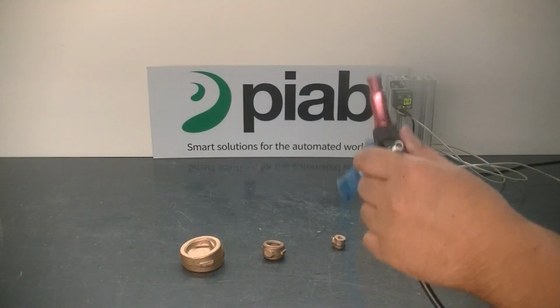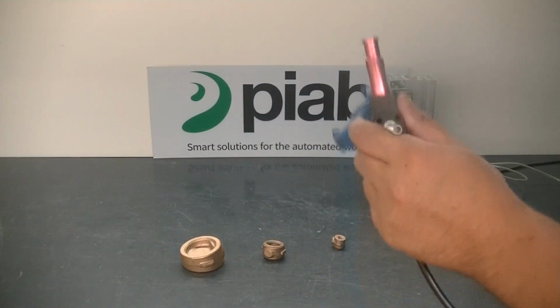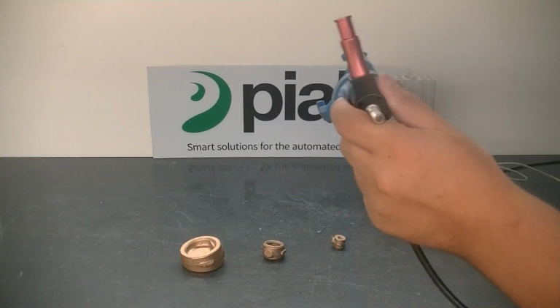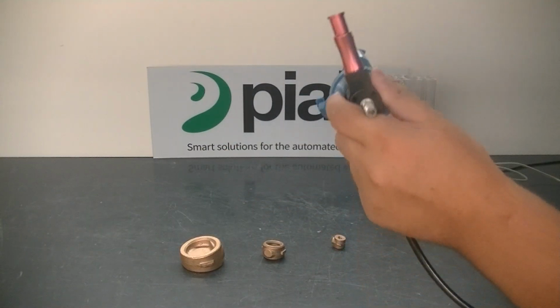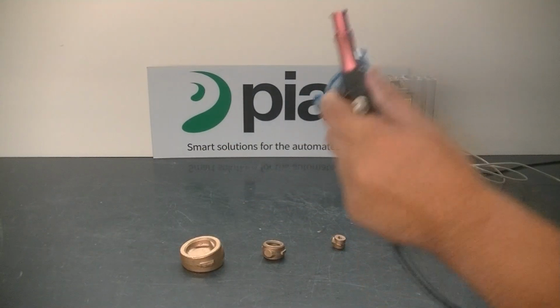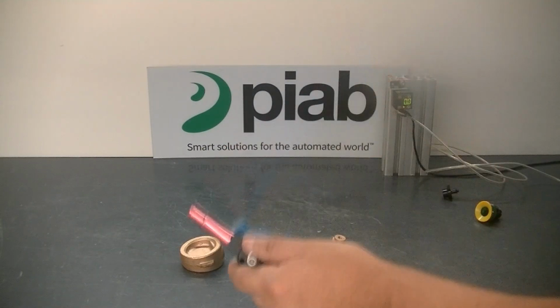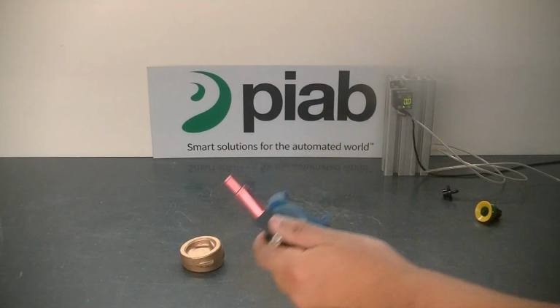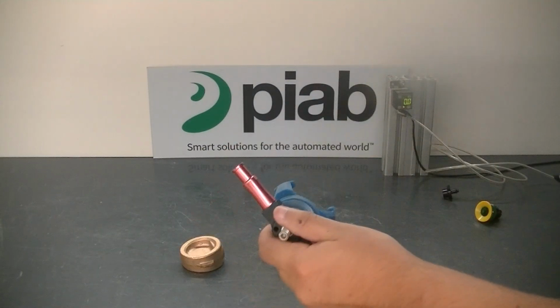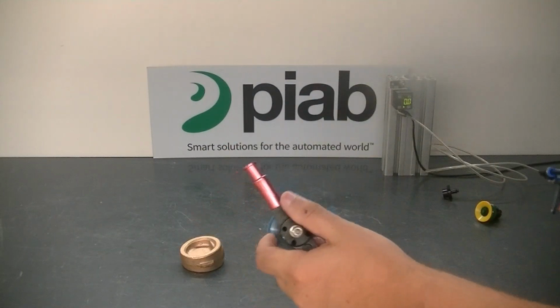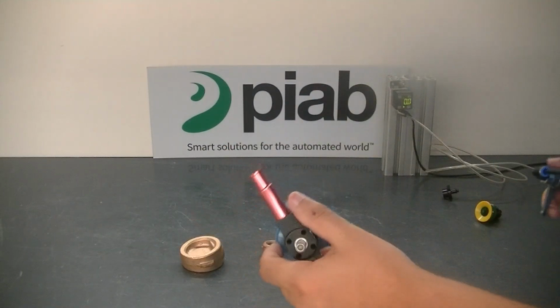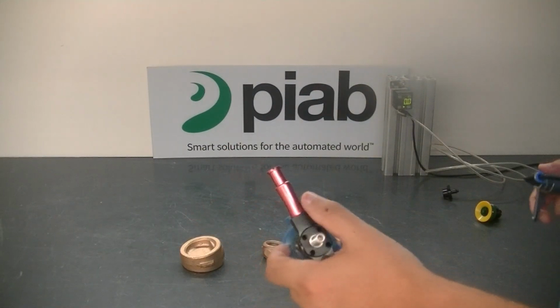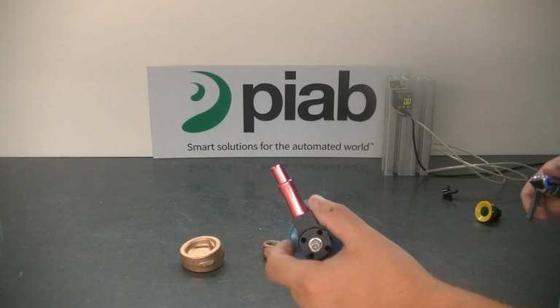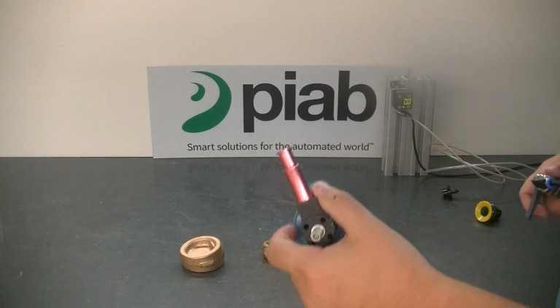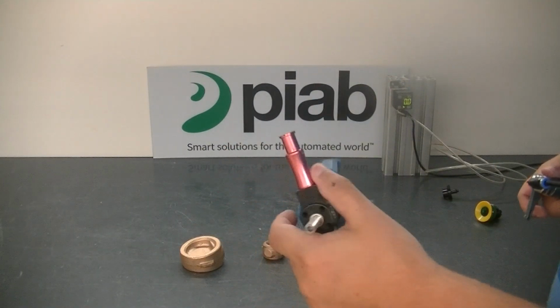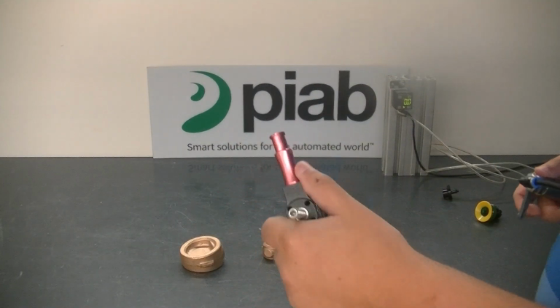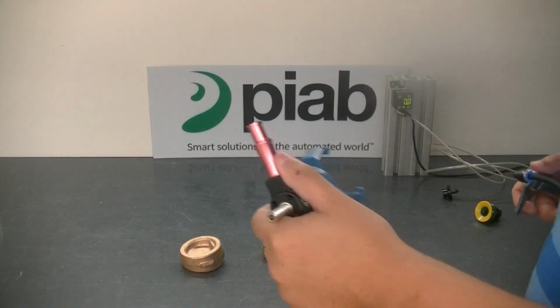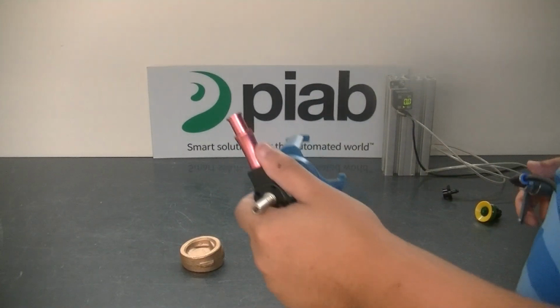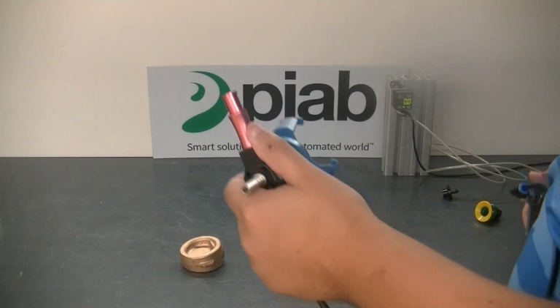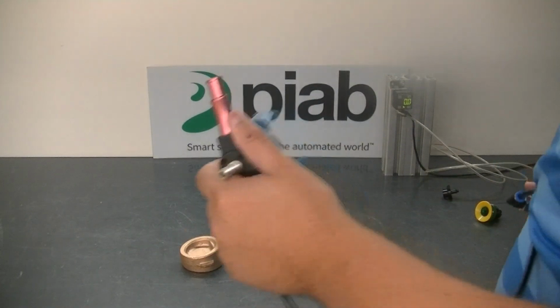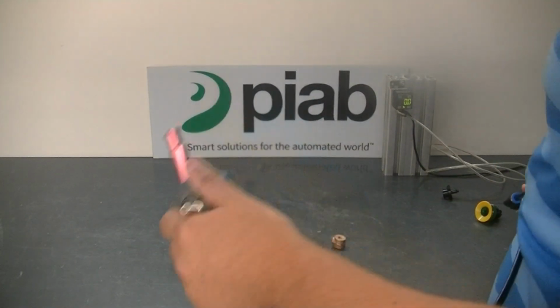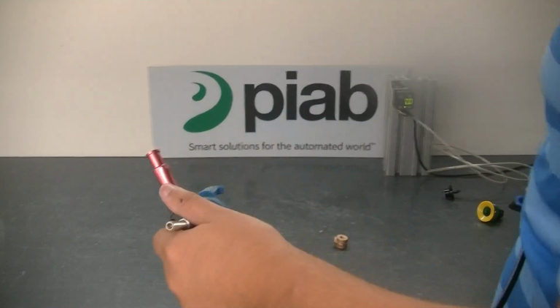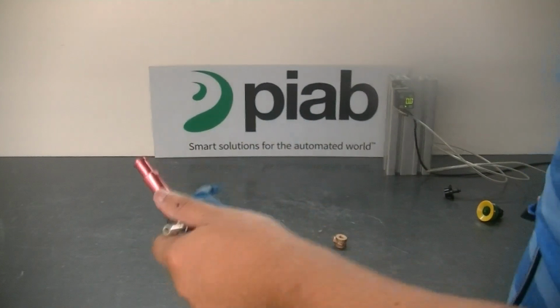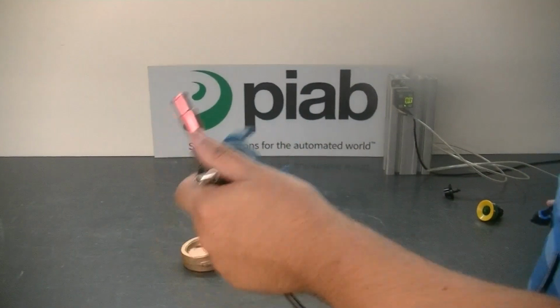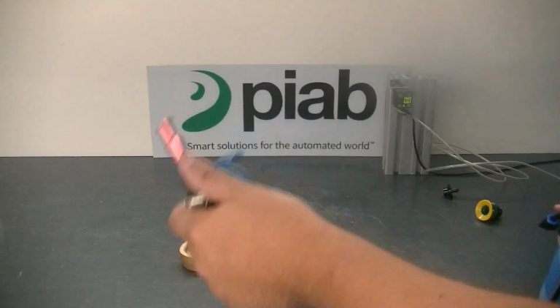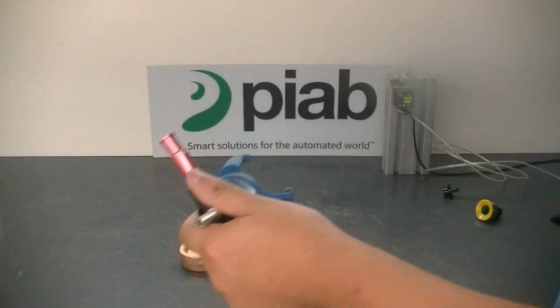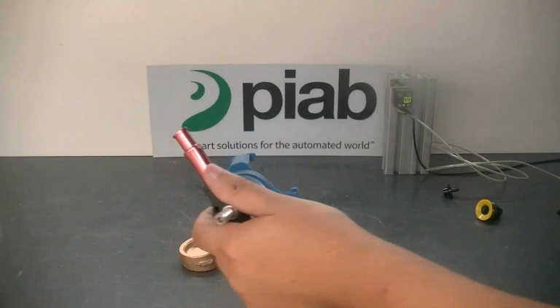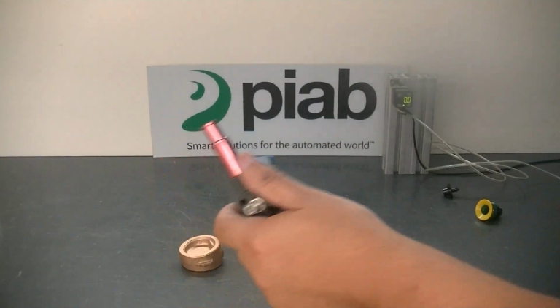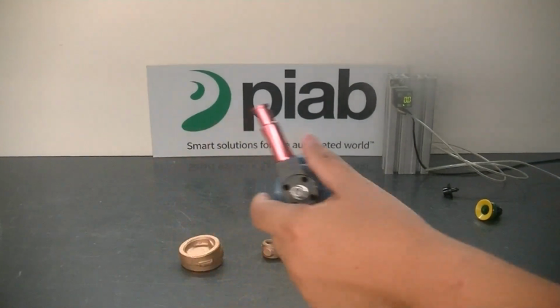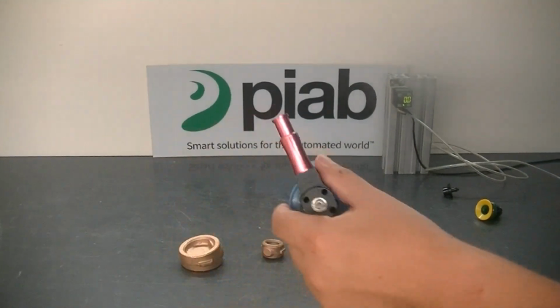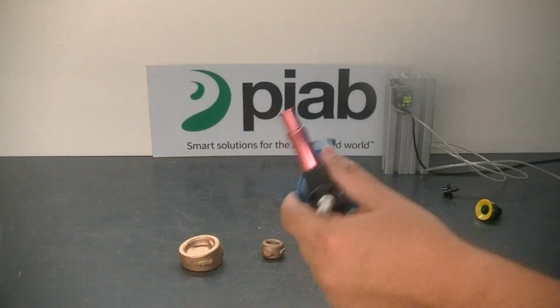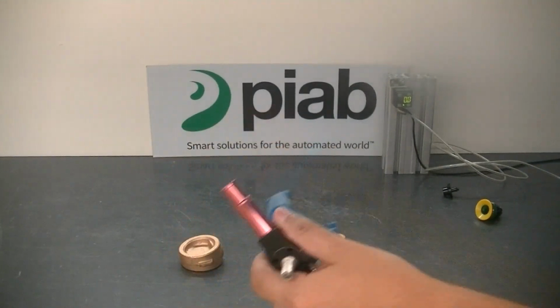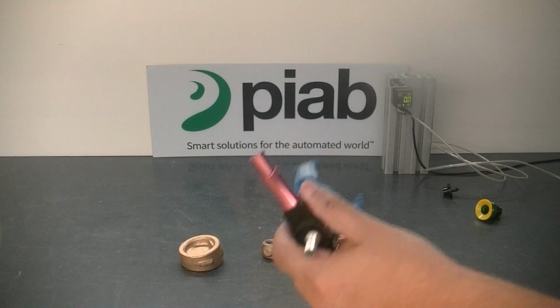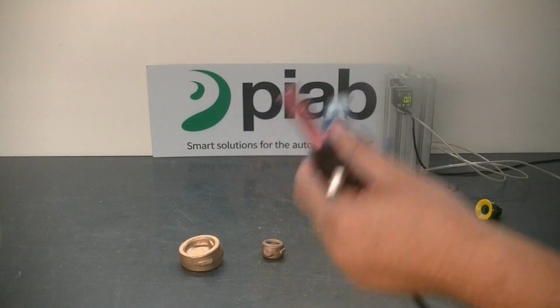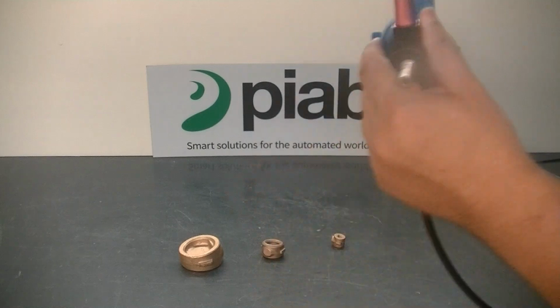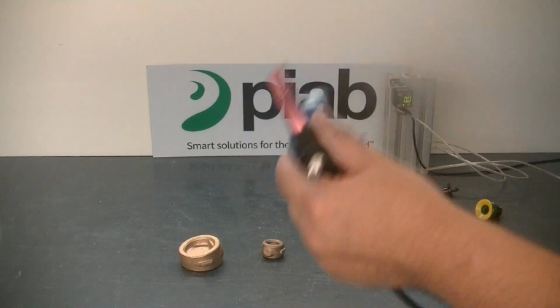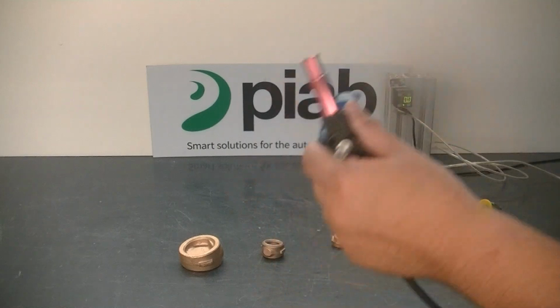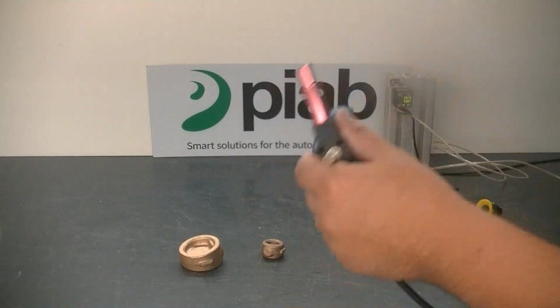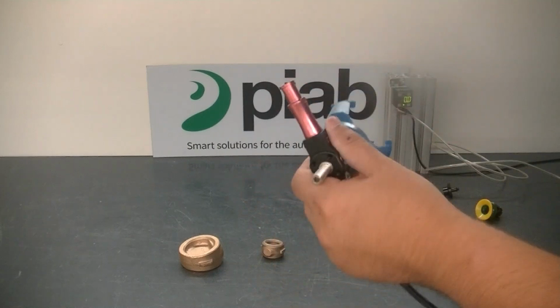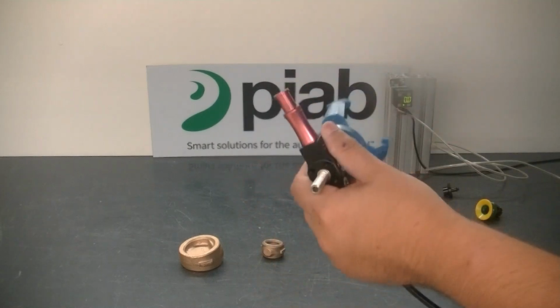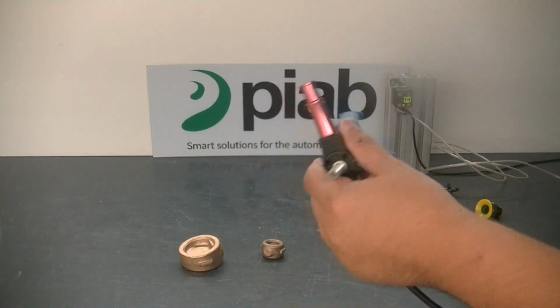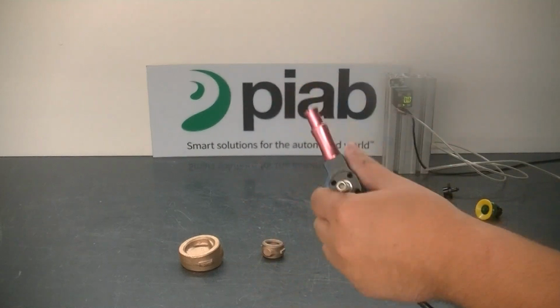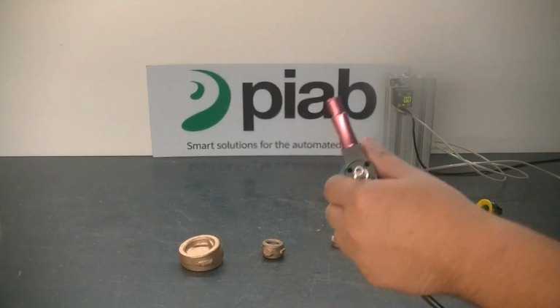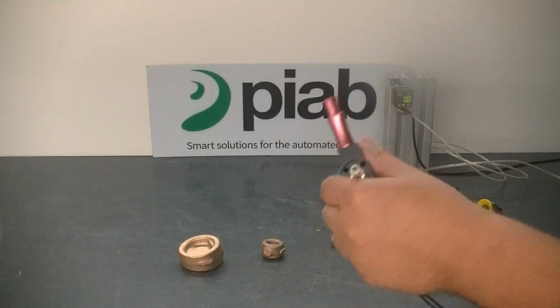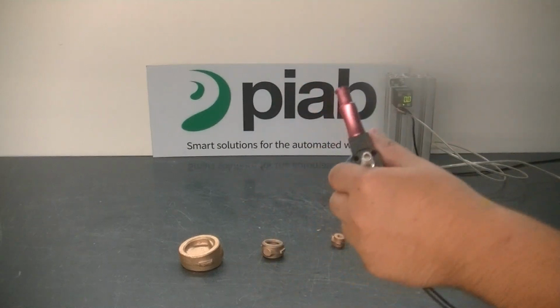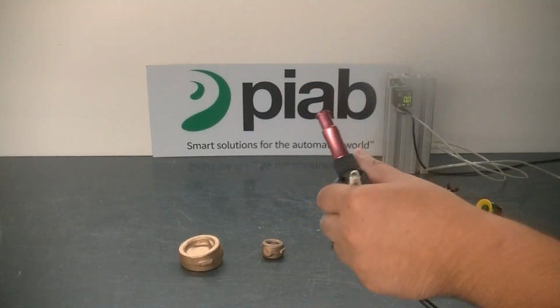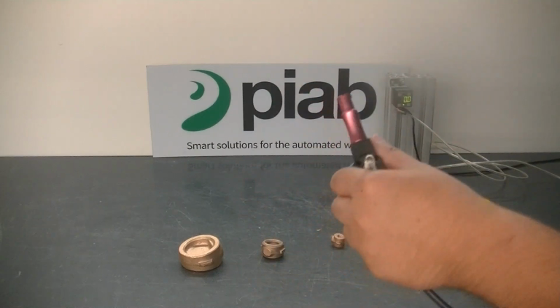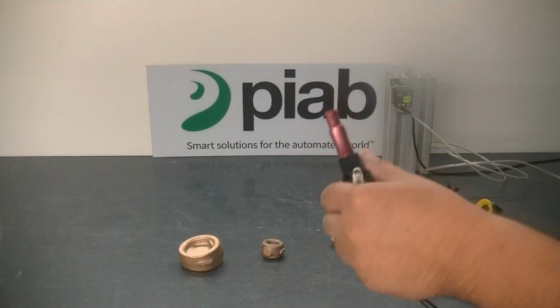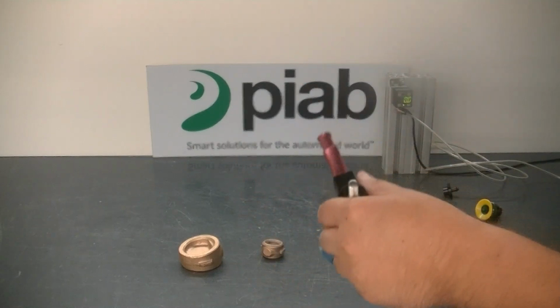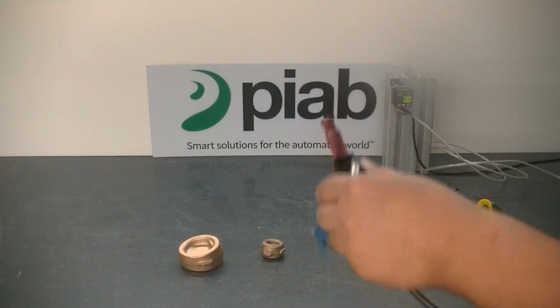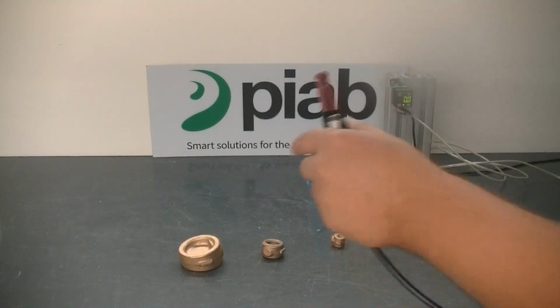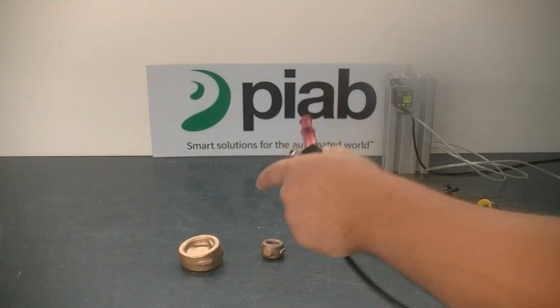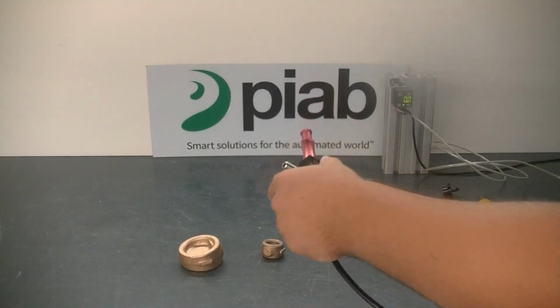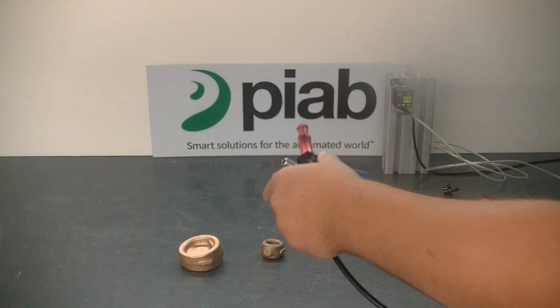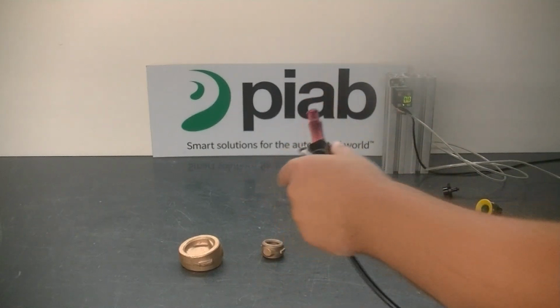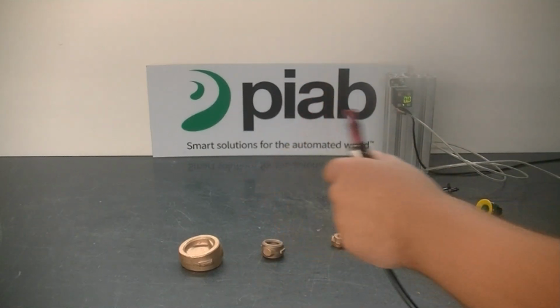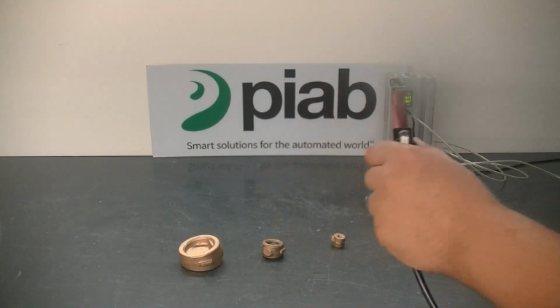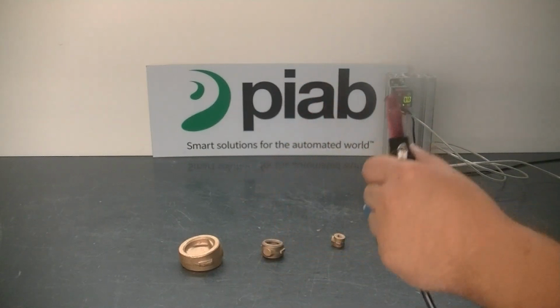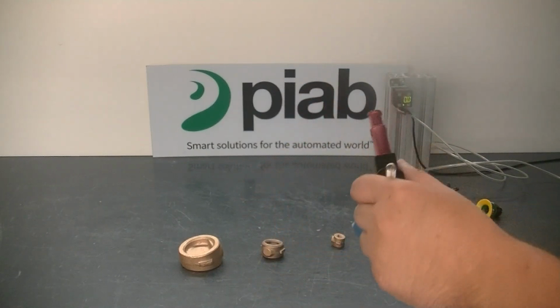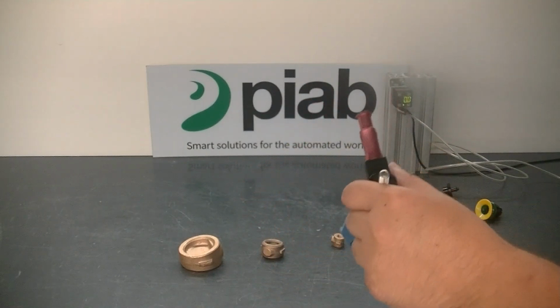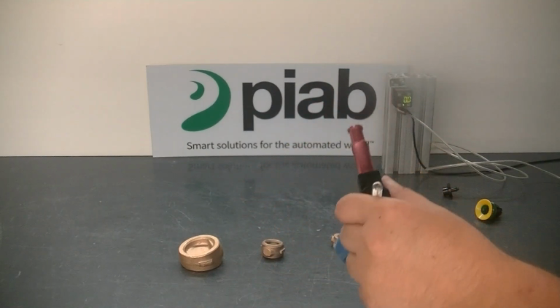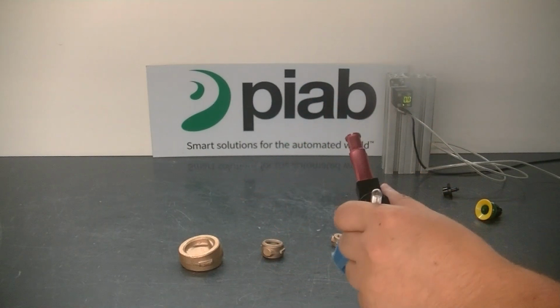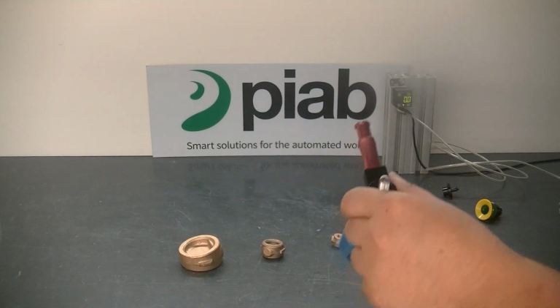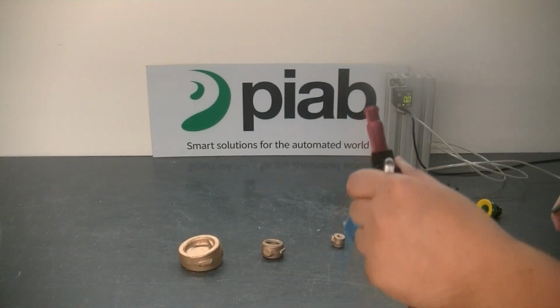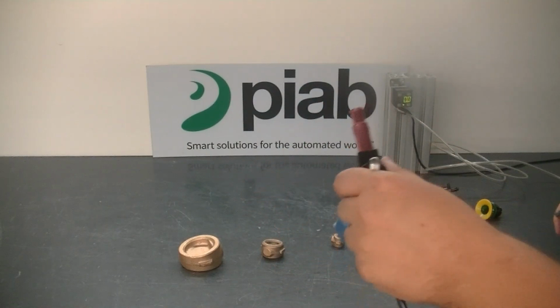As previously mentioned, we are going to demonstrate why we cannot use a PI Softgrip with this larger unit itself.